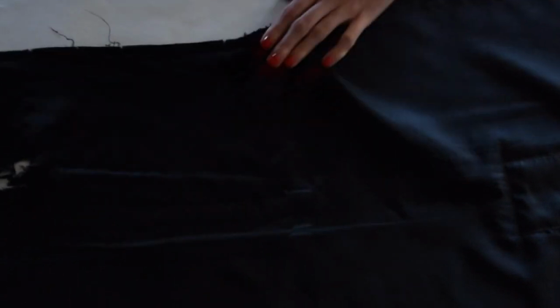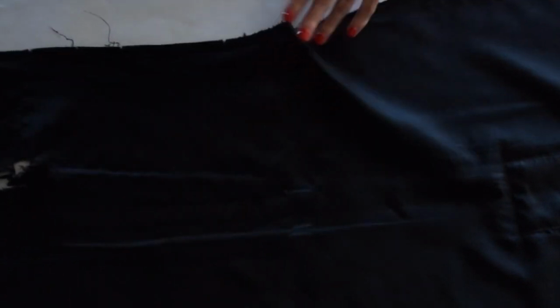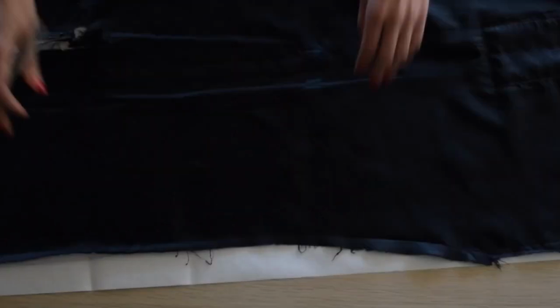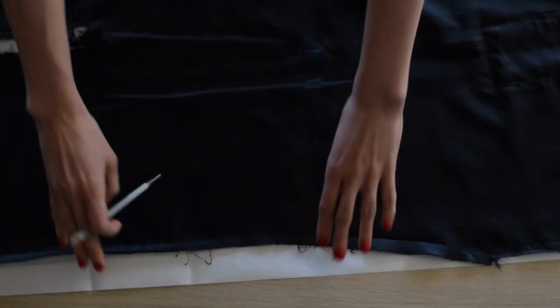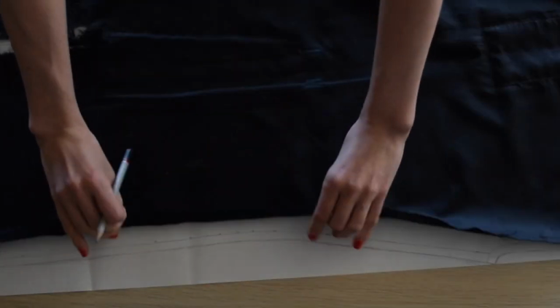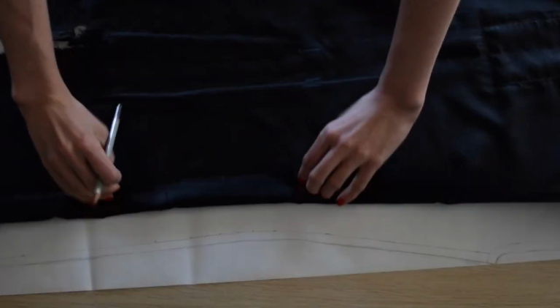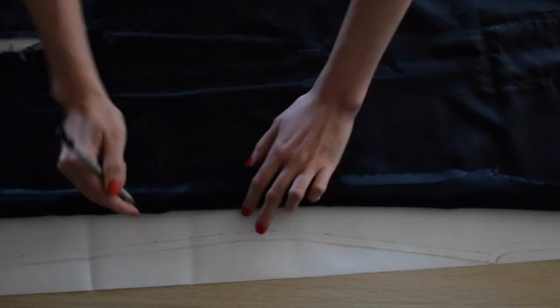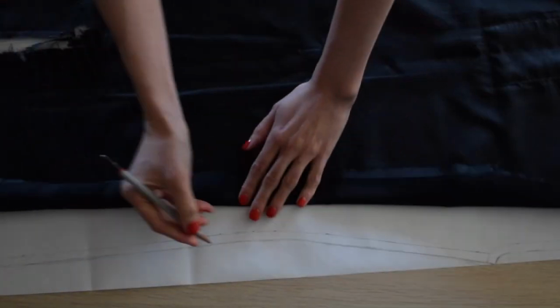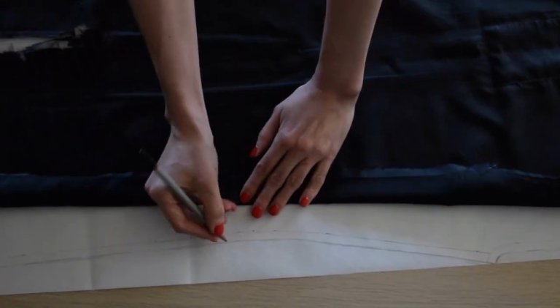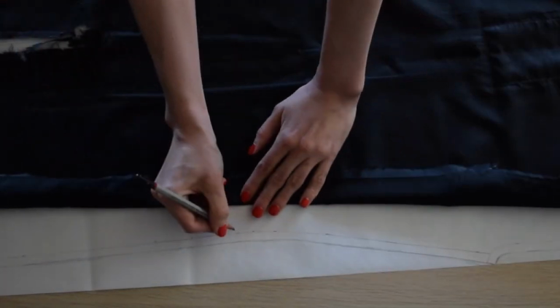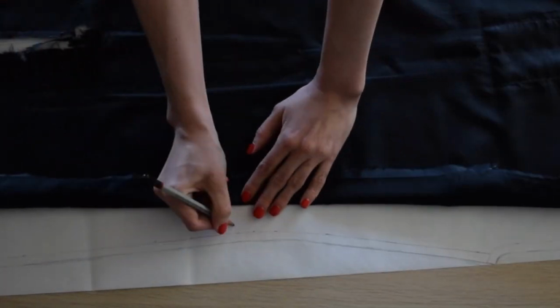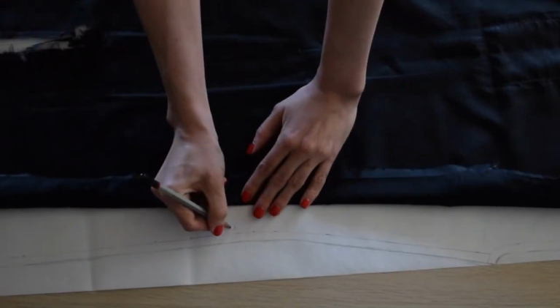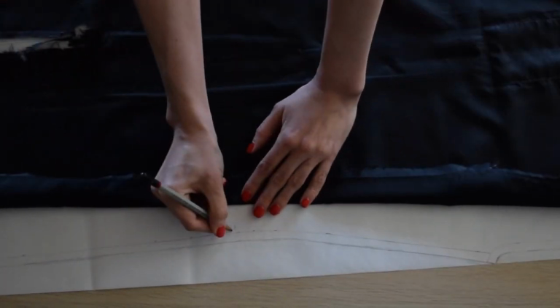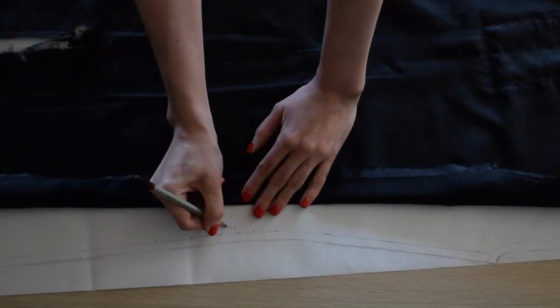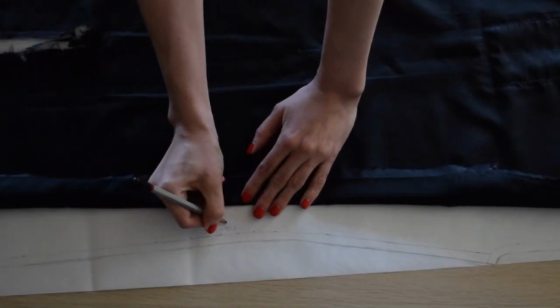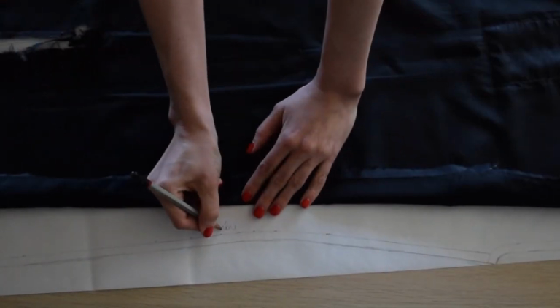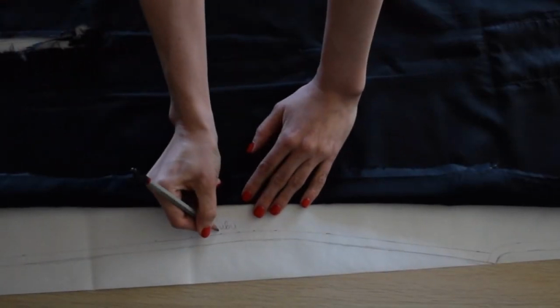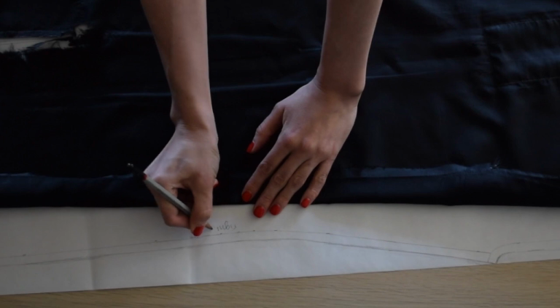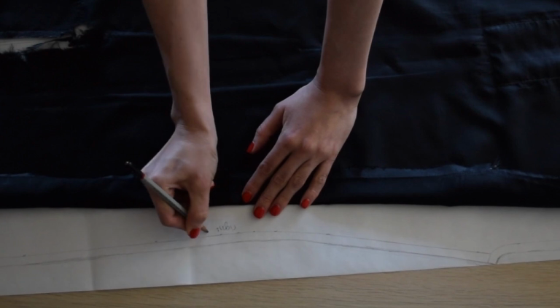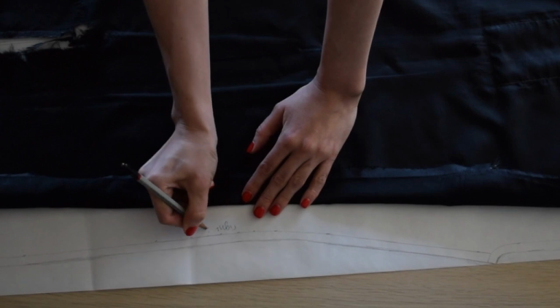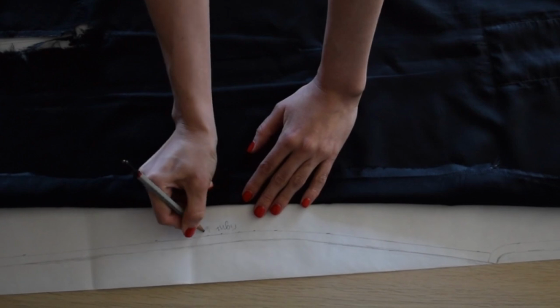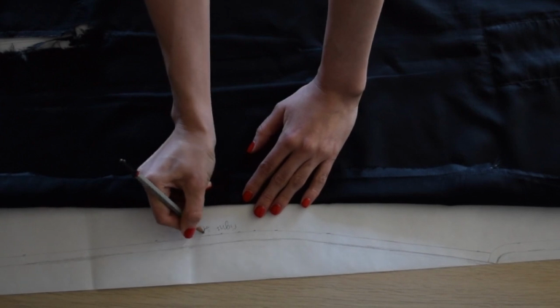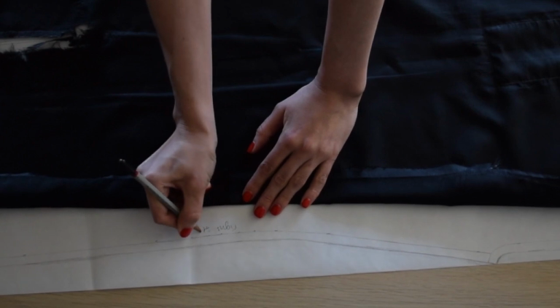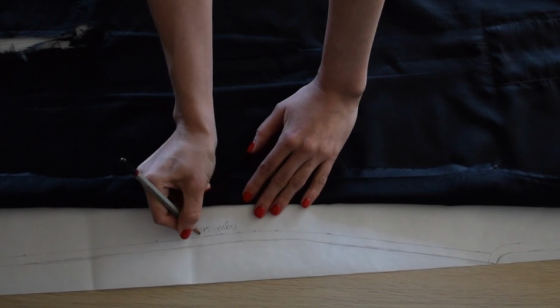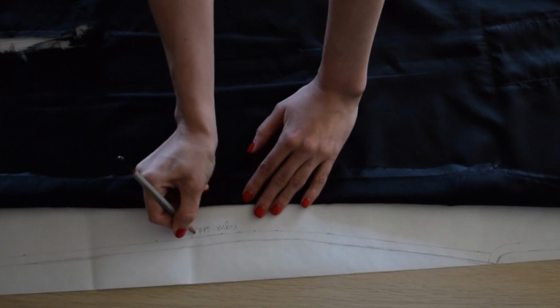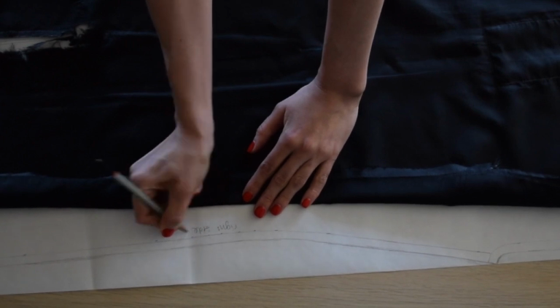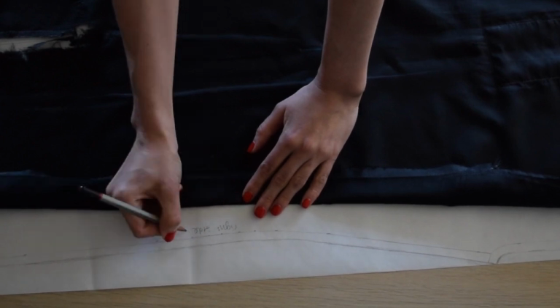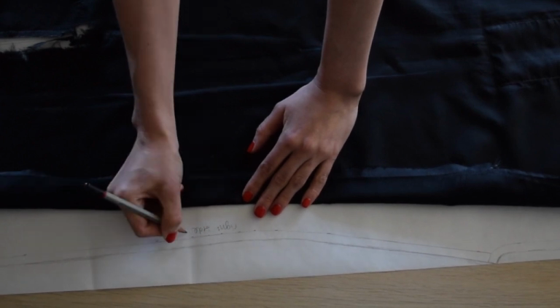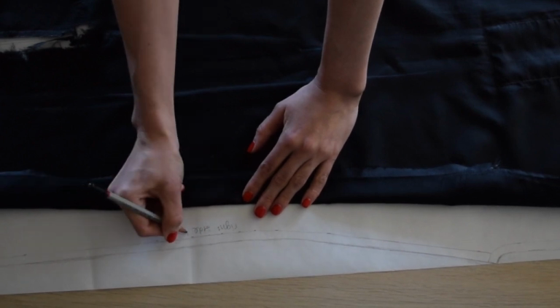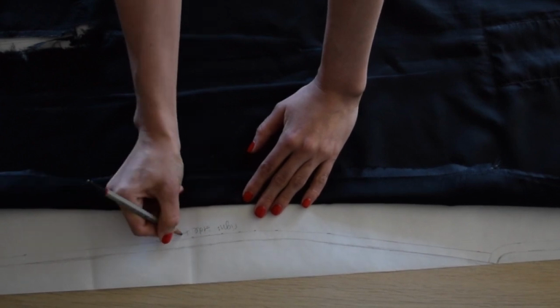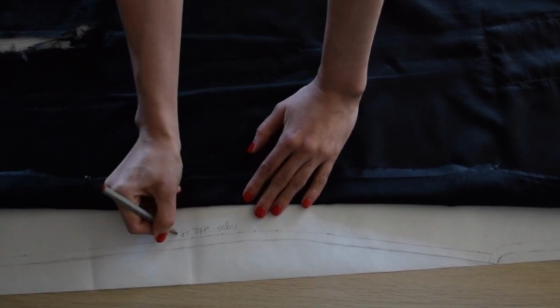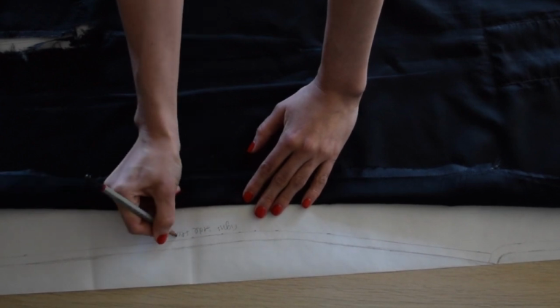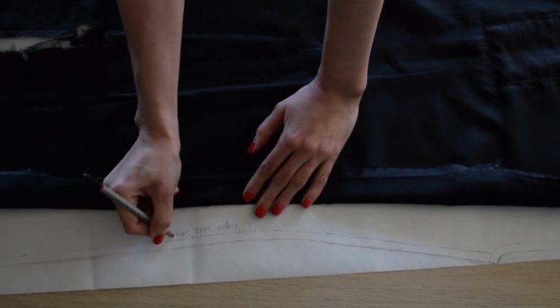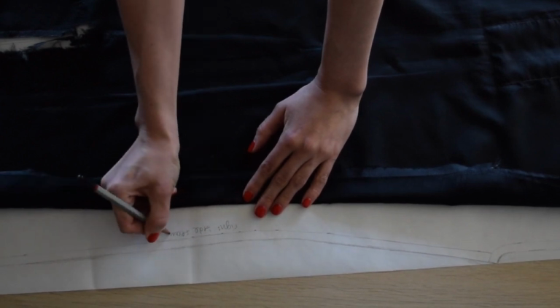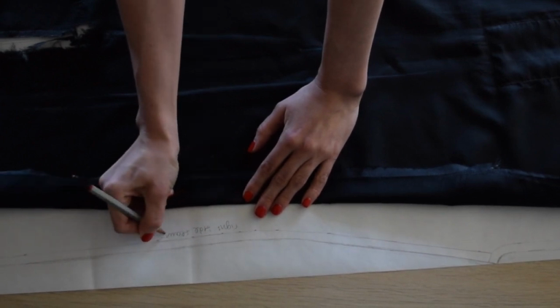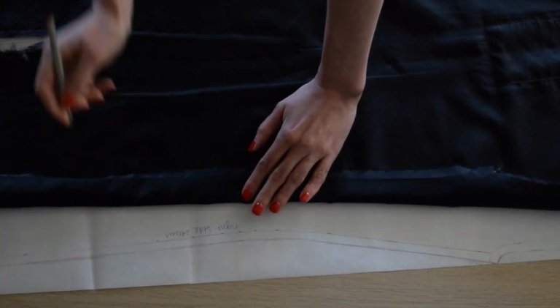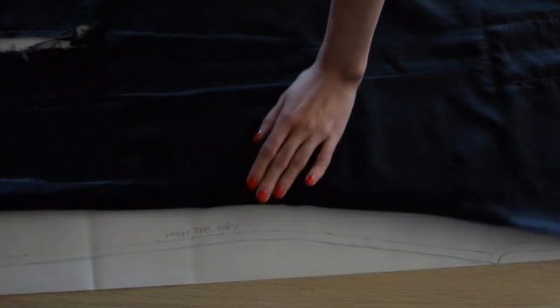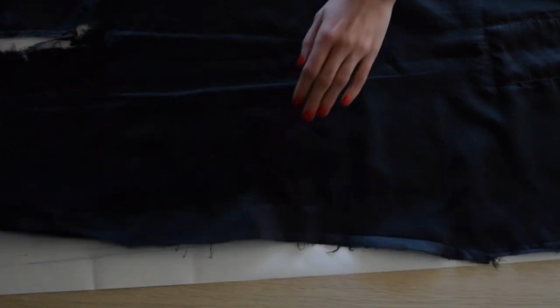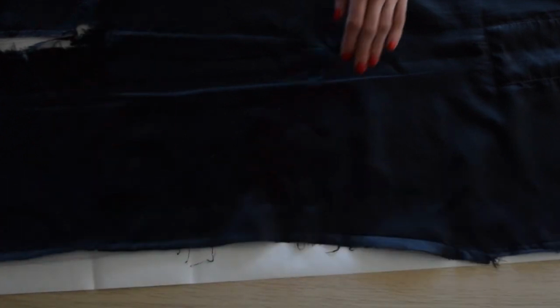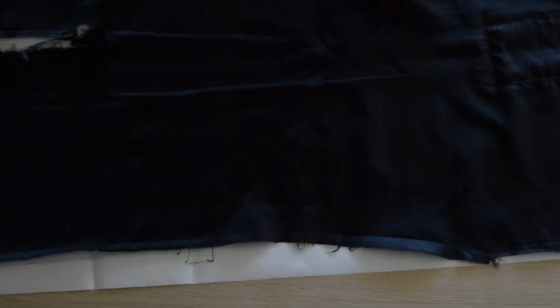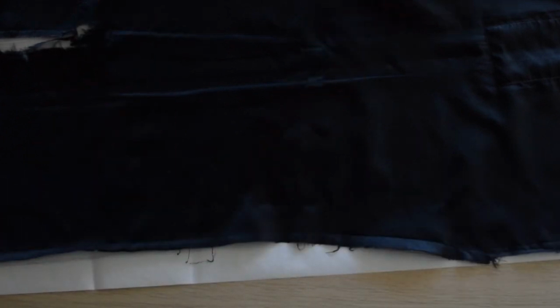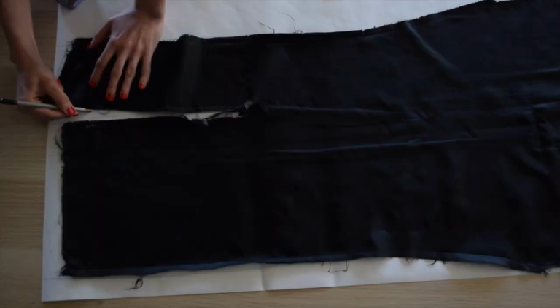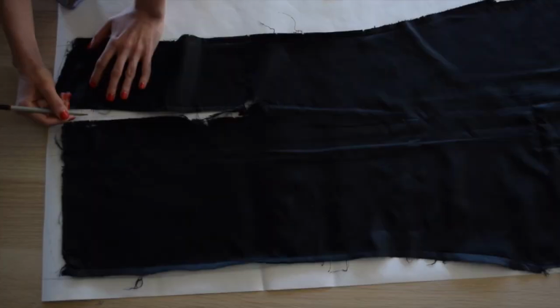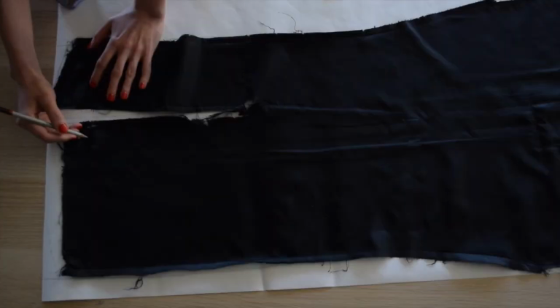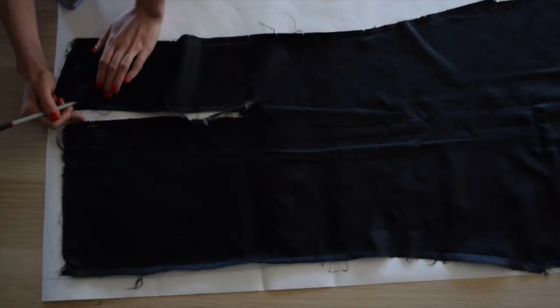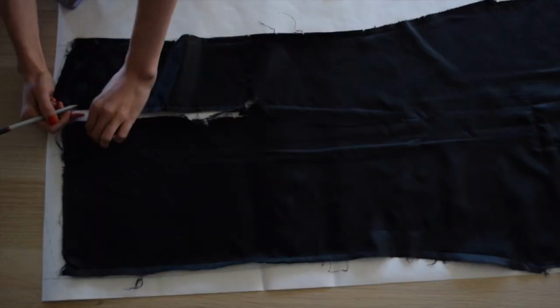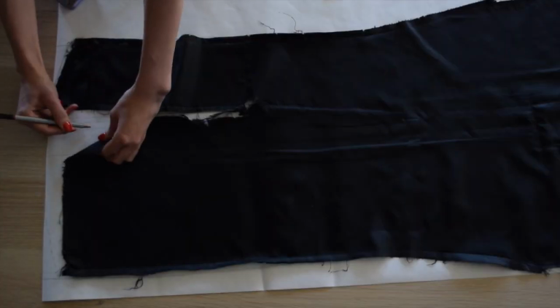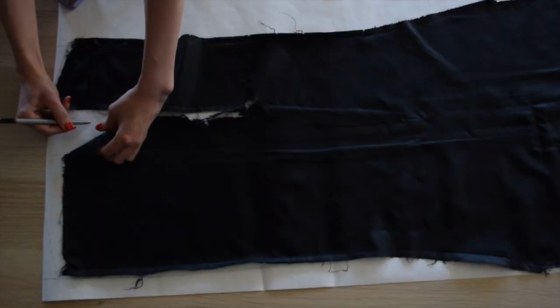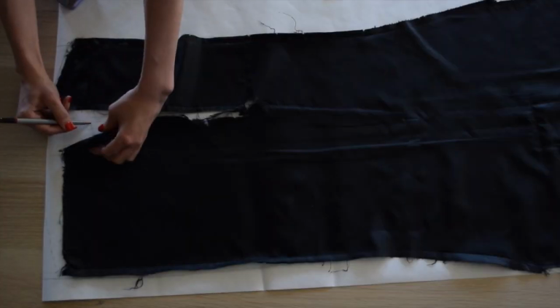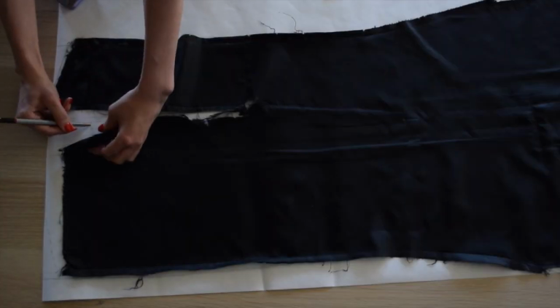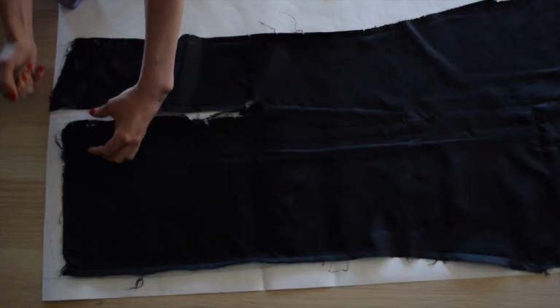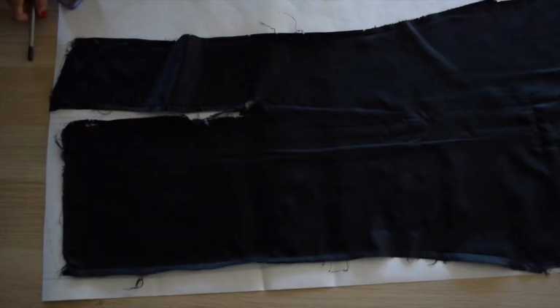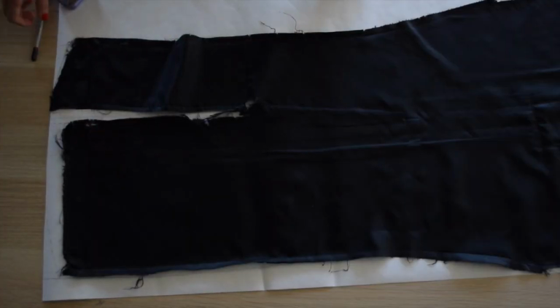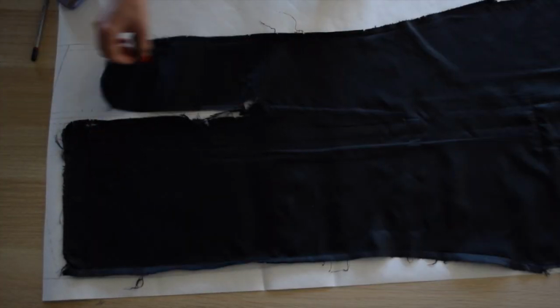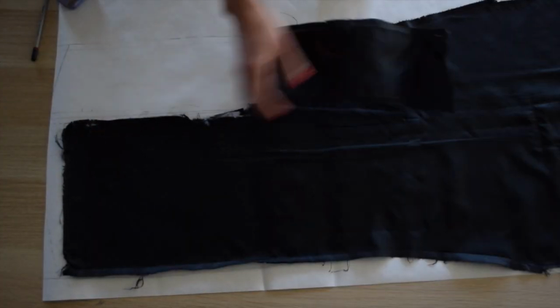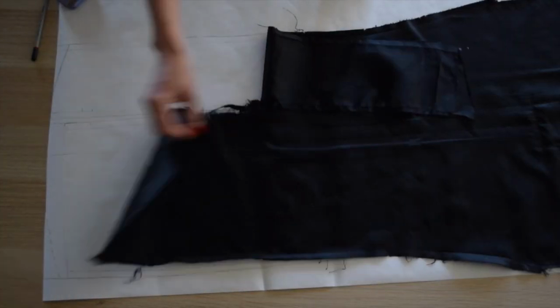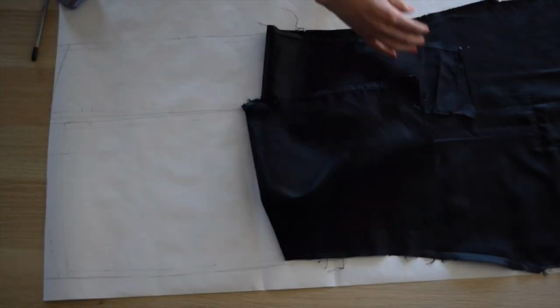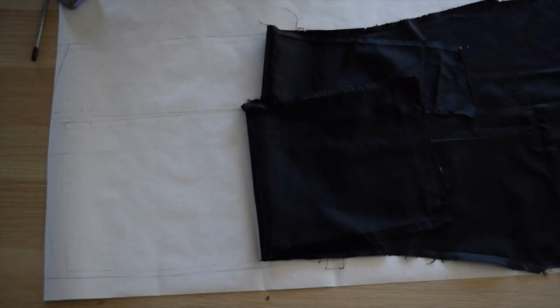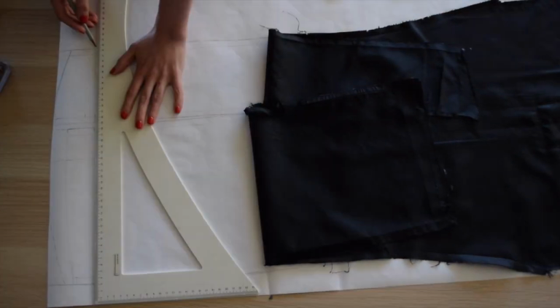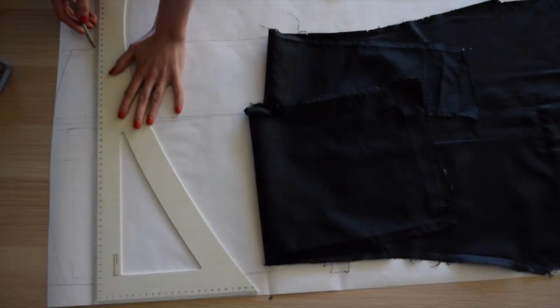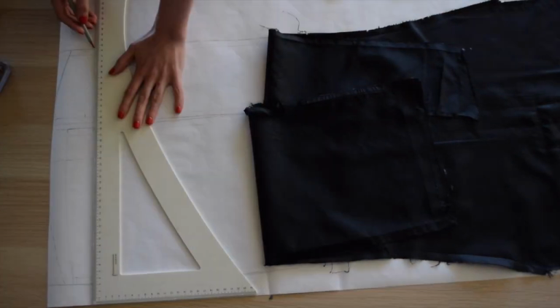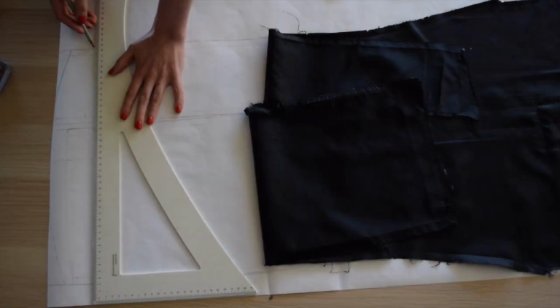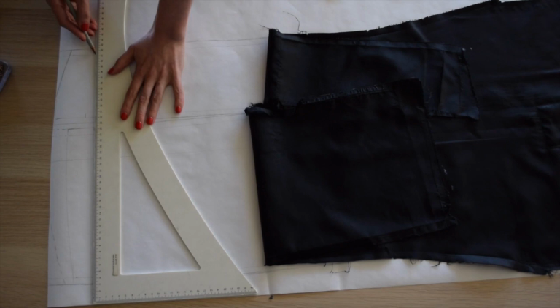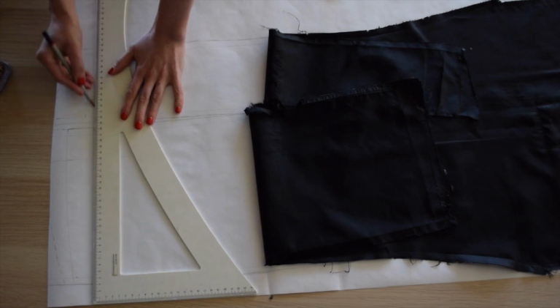Mark seam allowances, grain lines, notches, folds, pleats, pockets, etc. onto your pattern pieces or fabric.